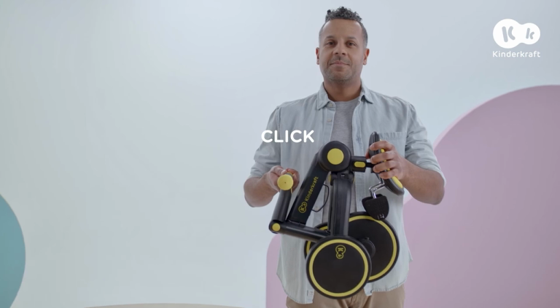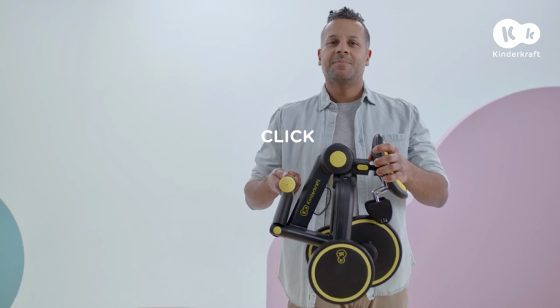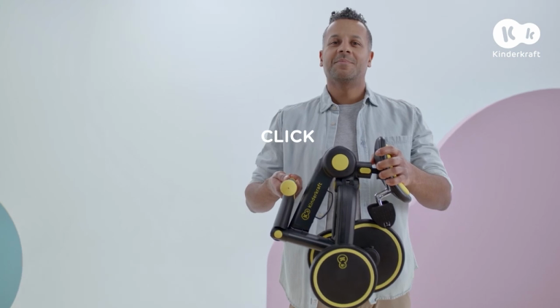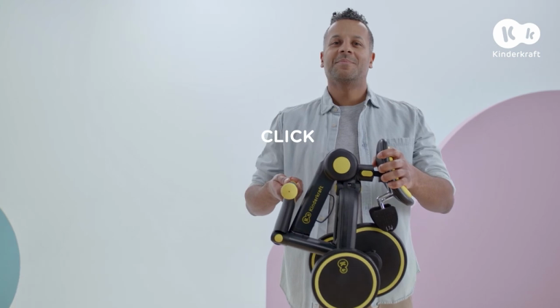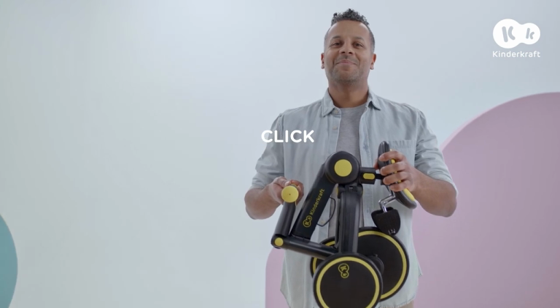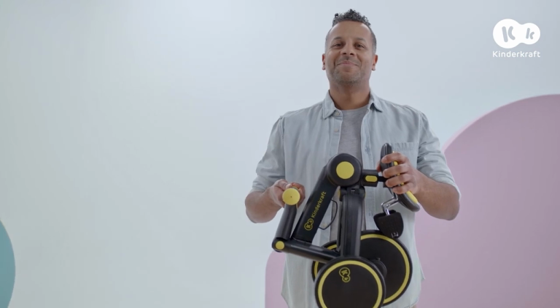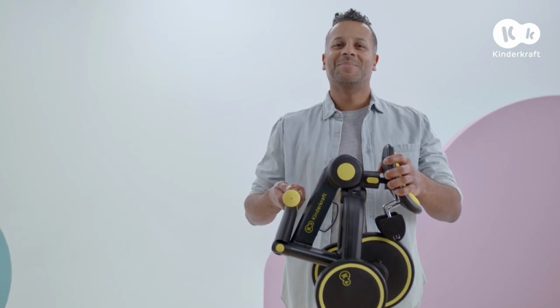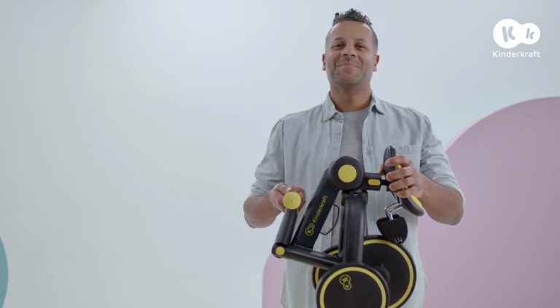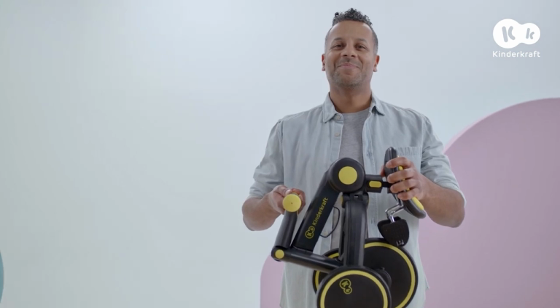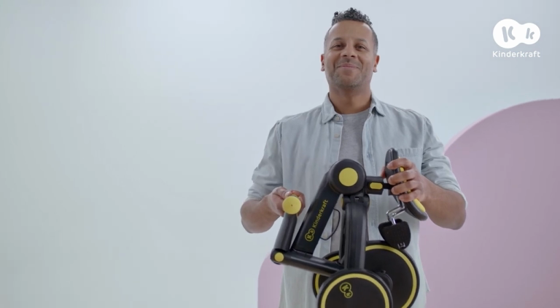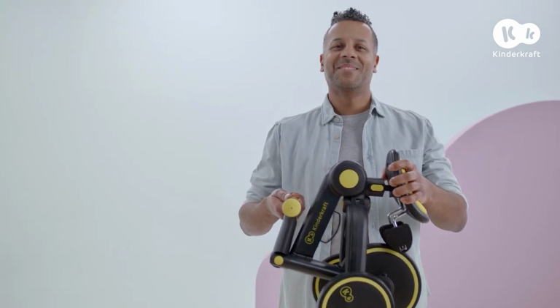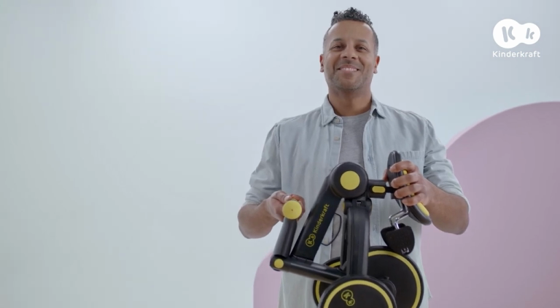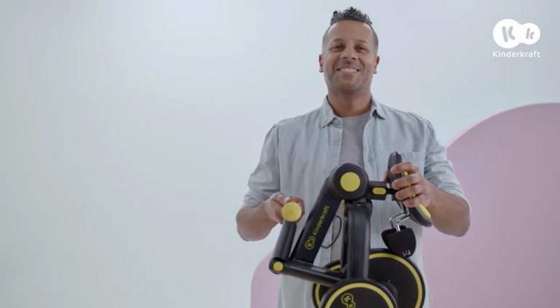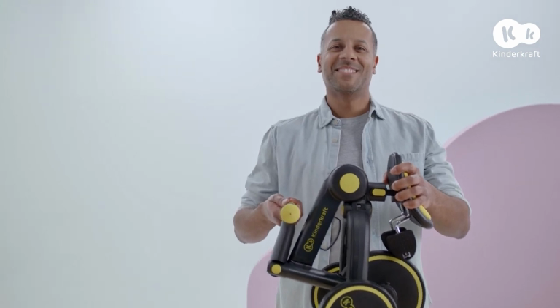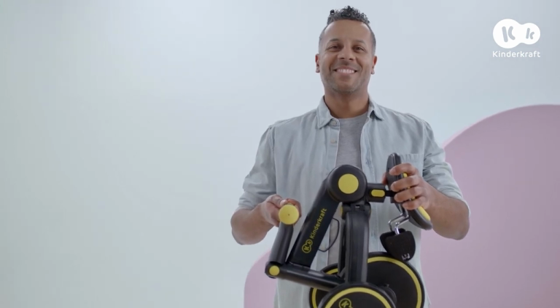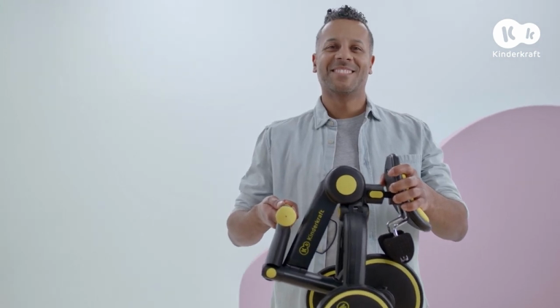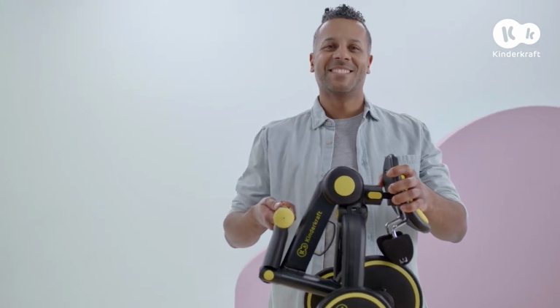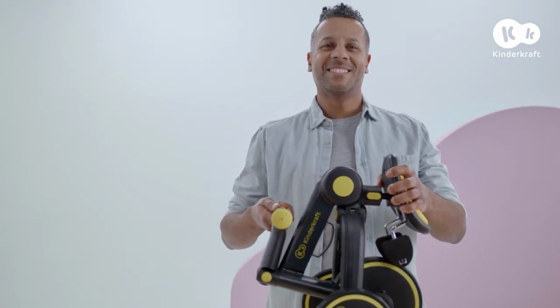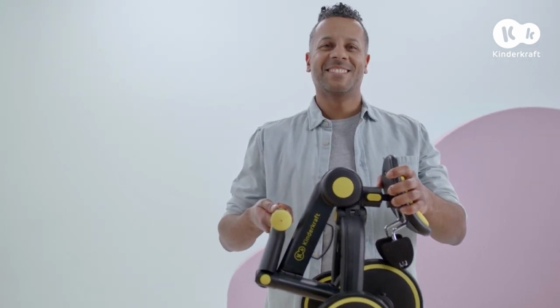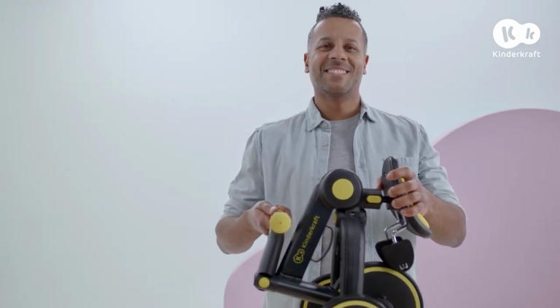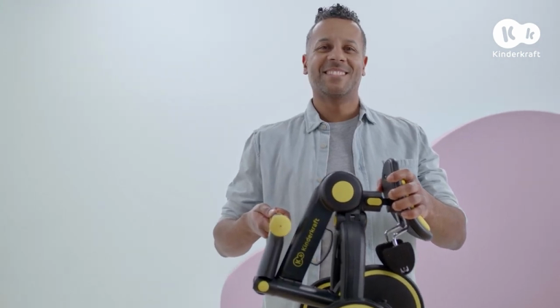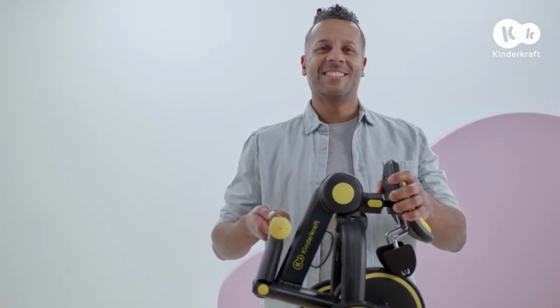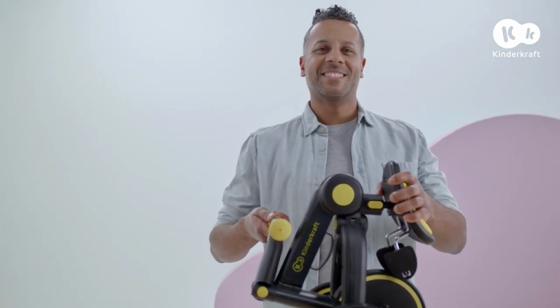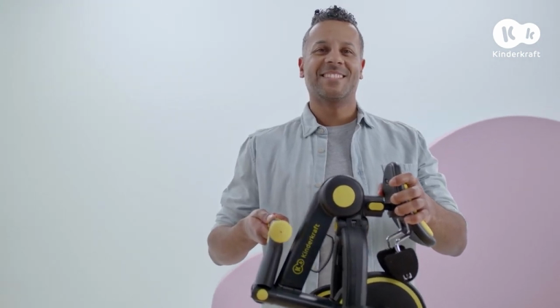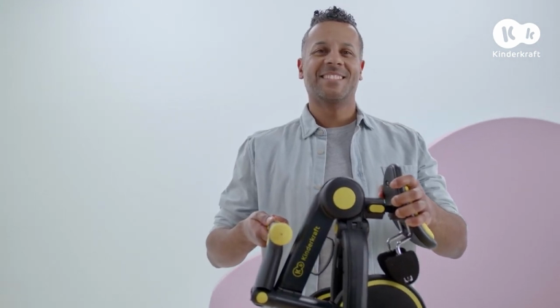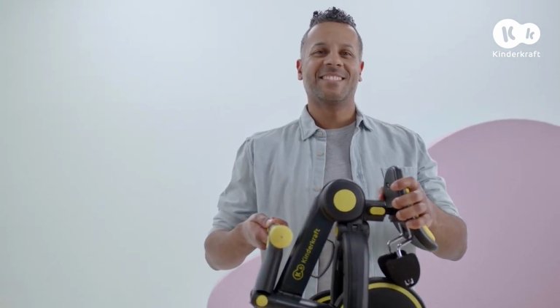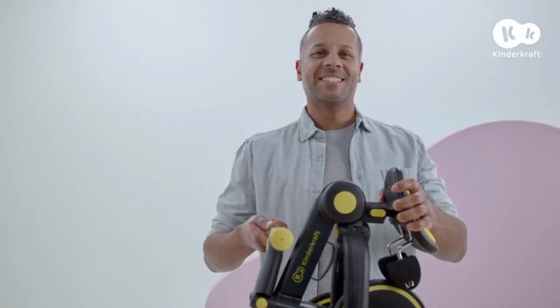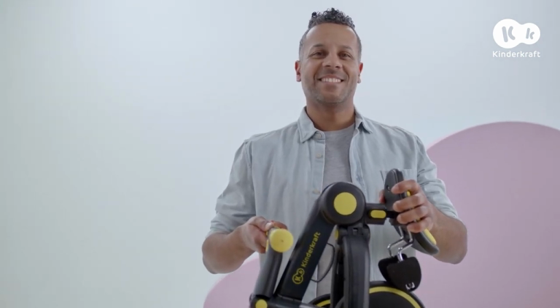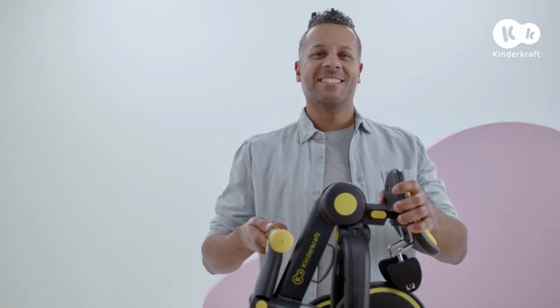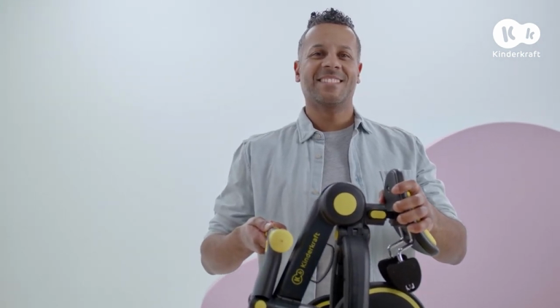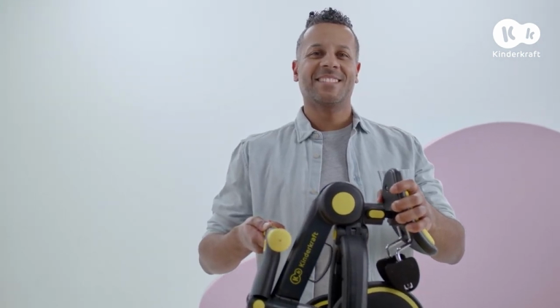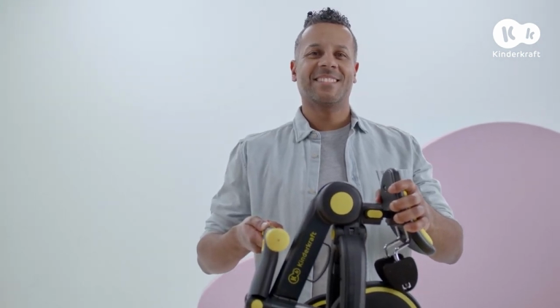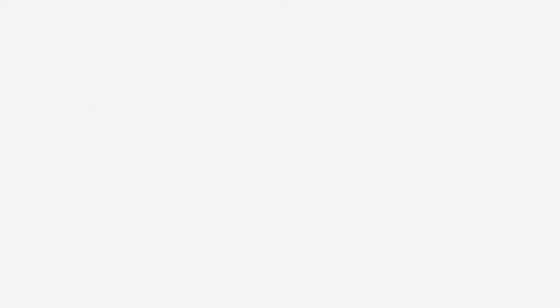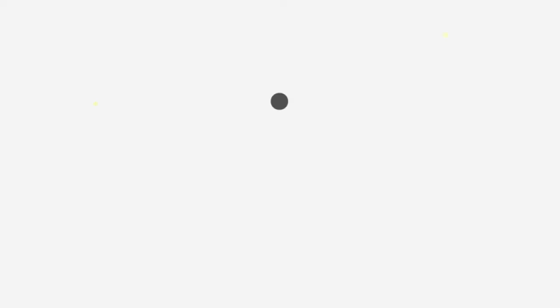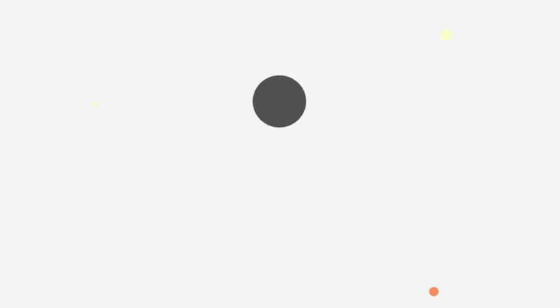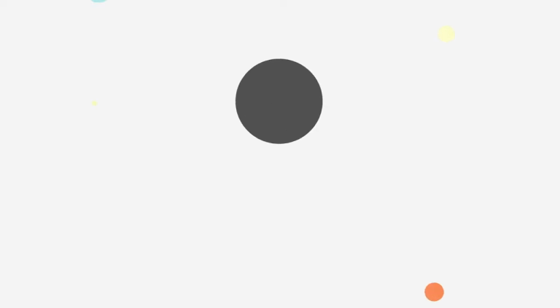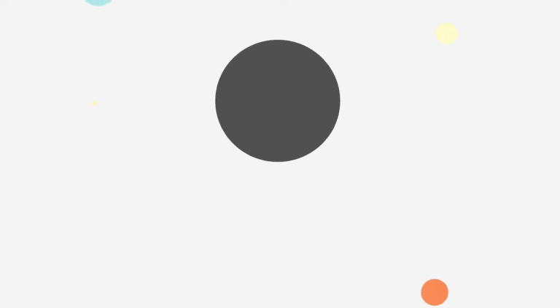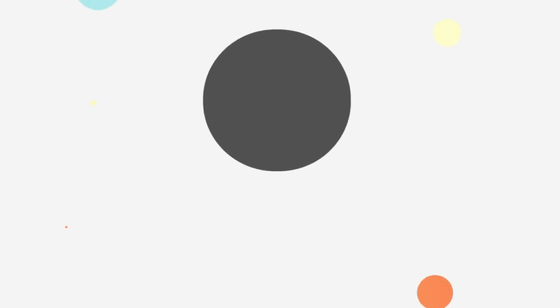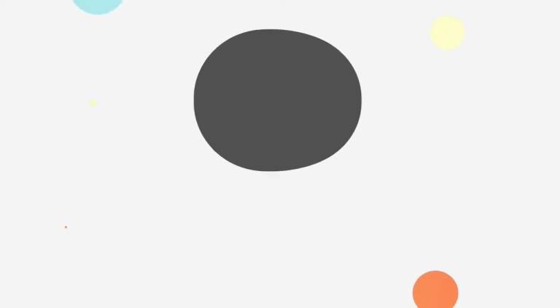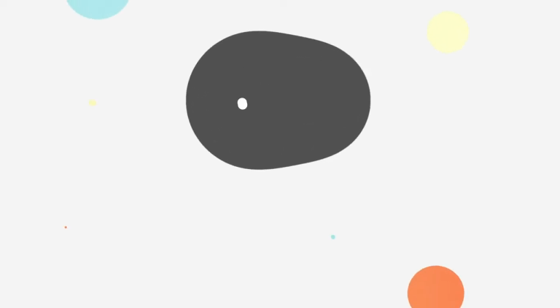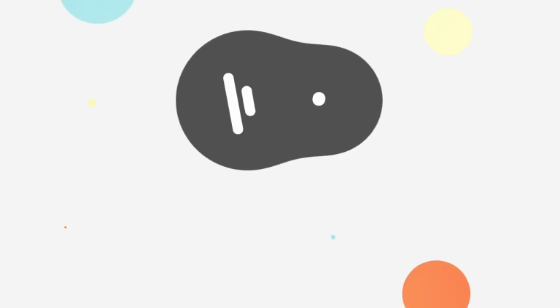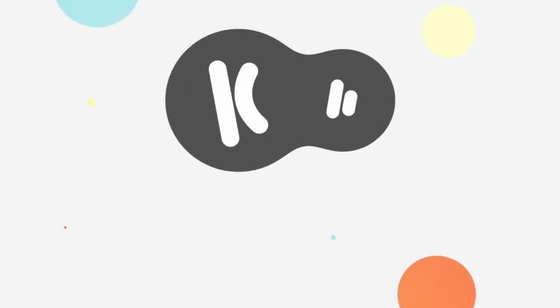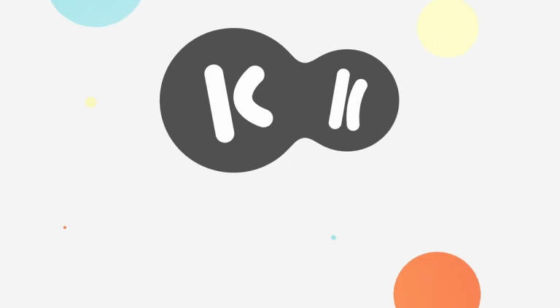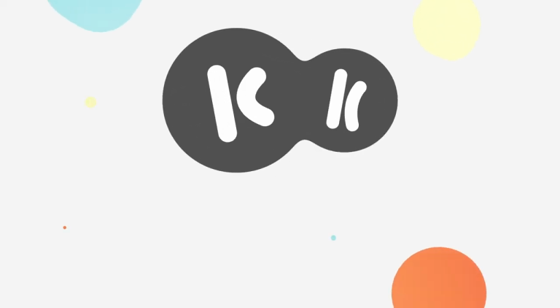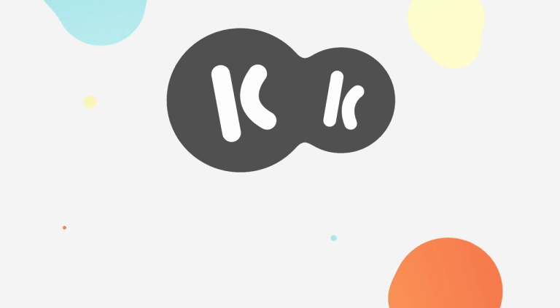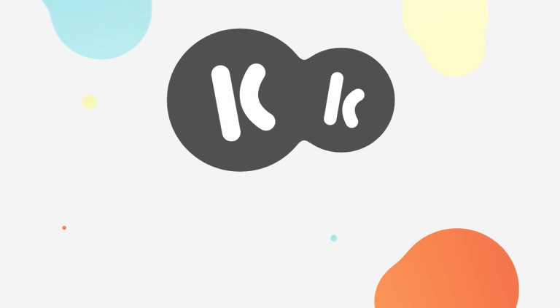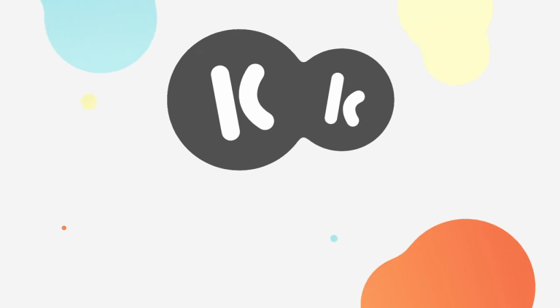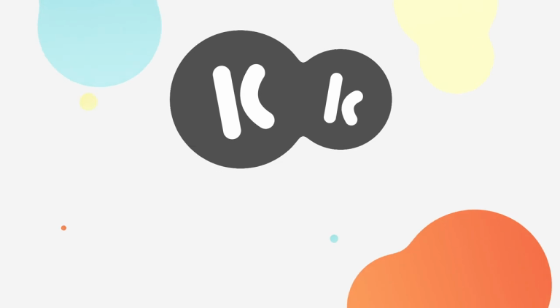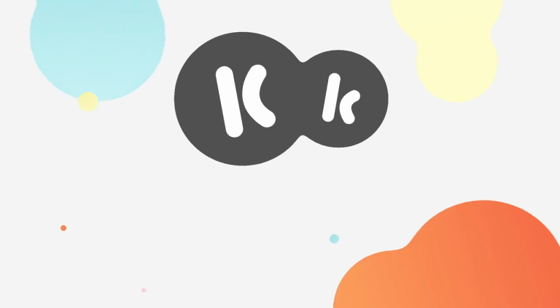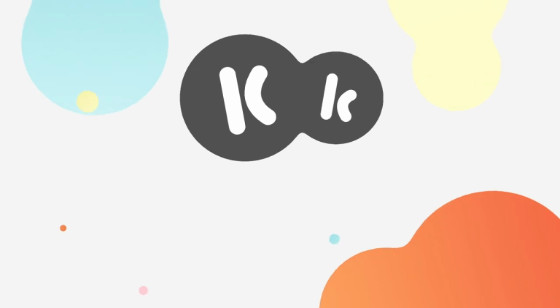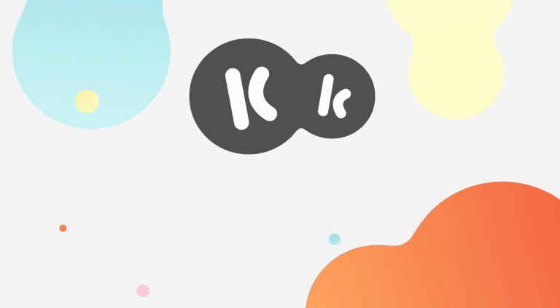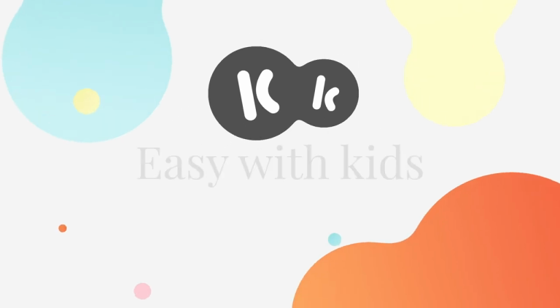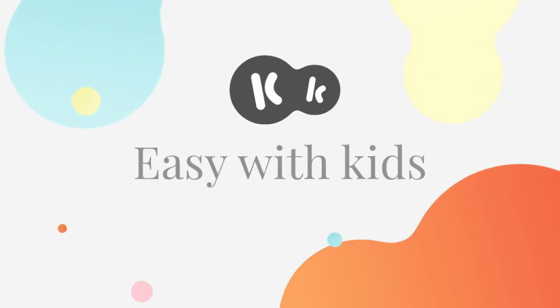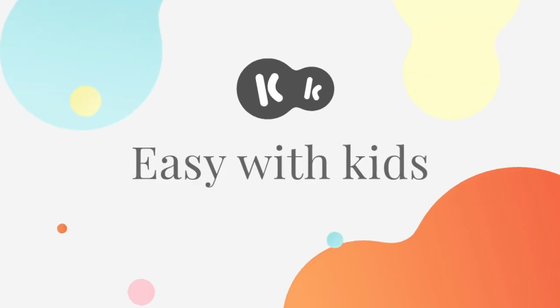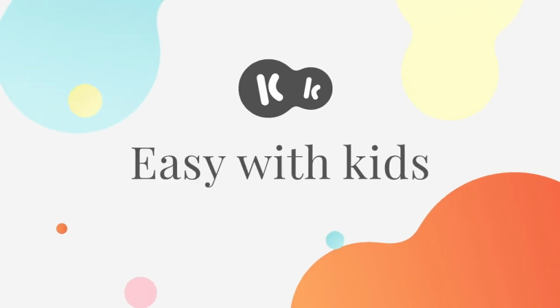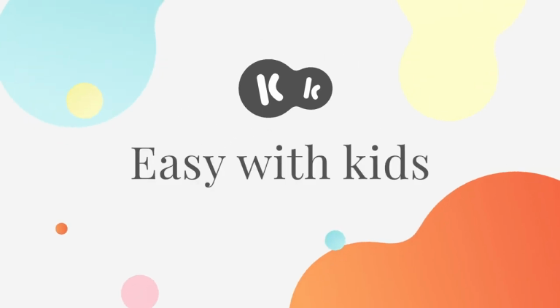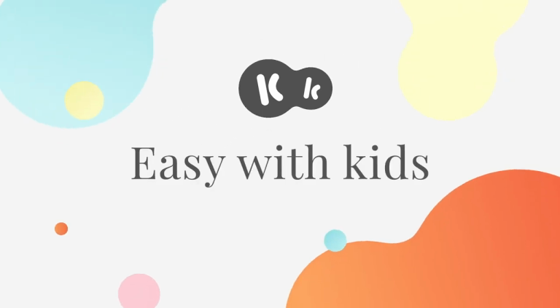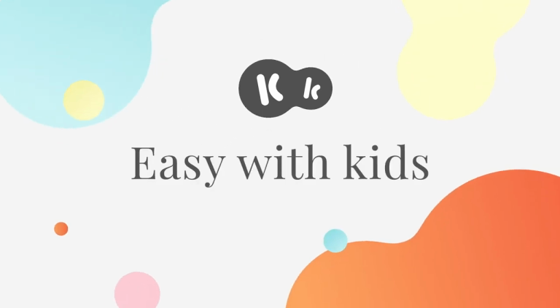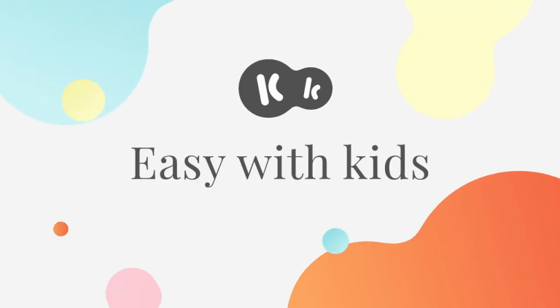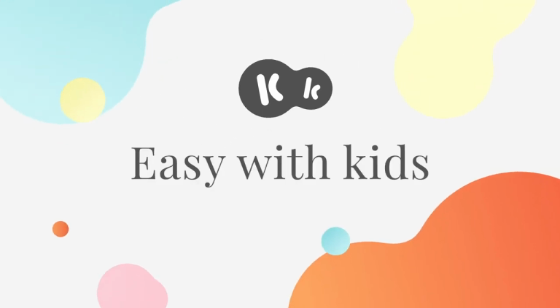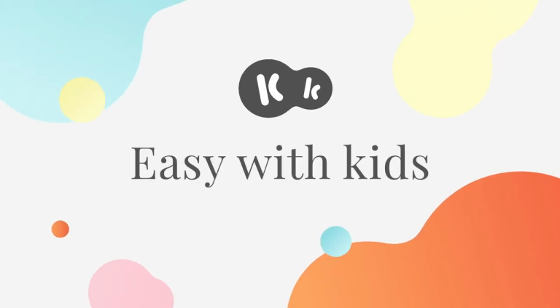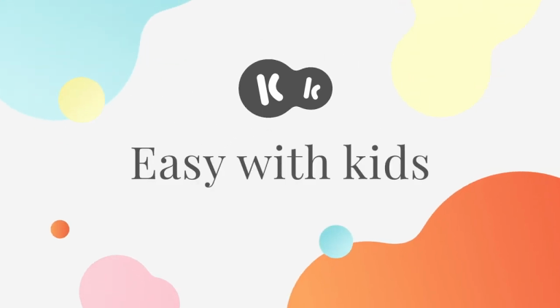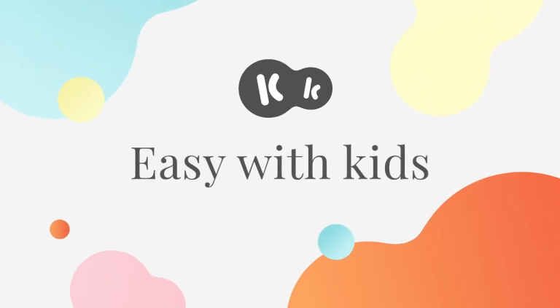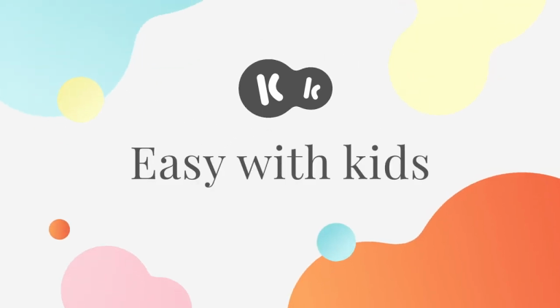Voila! 4Trike is folded. KinderCraft — Easy with kids.